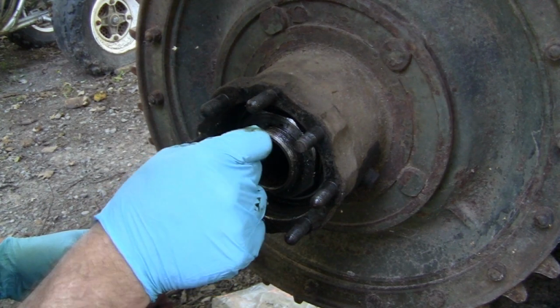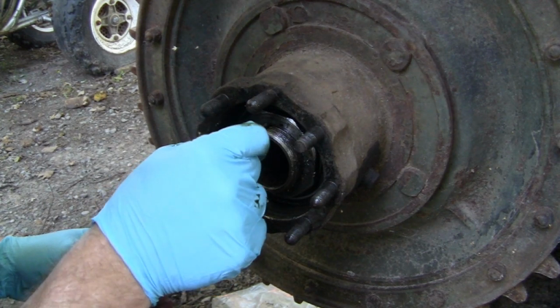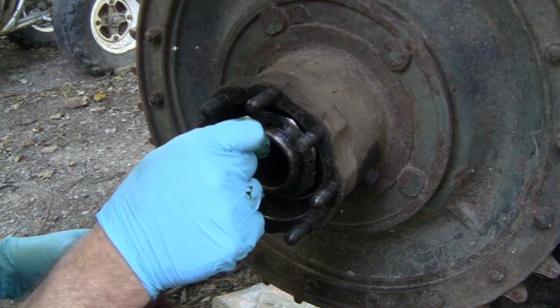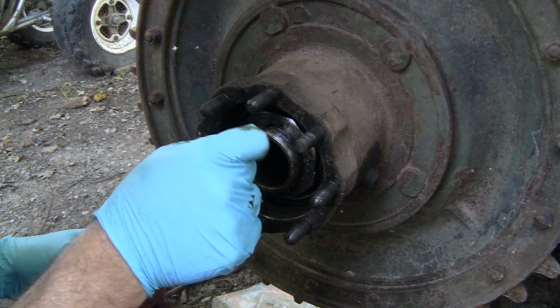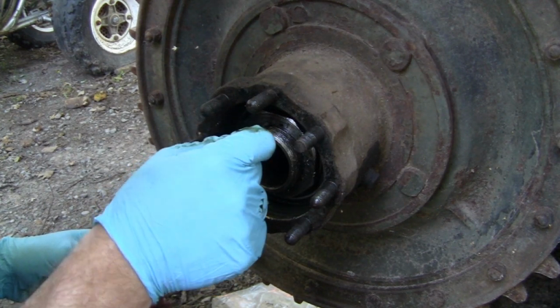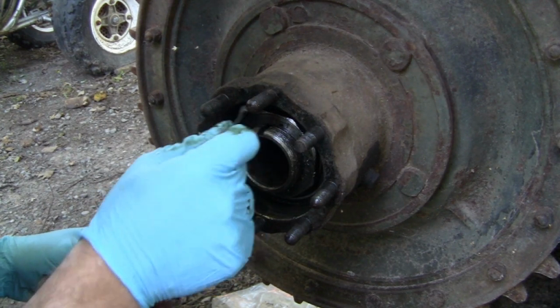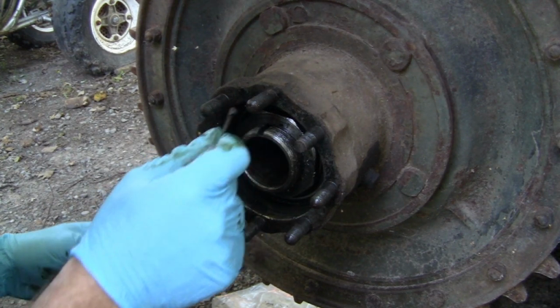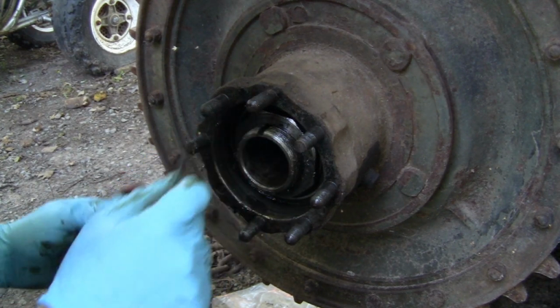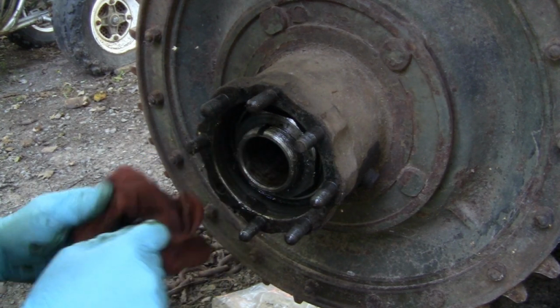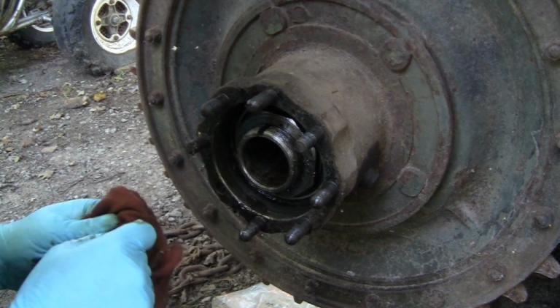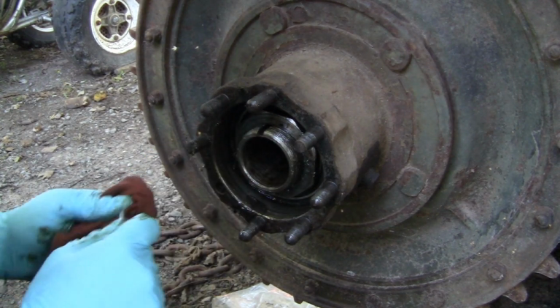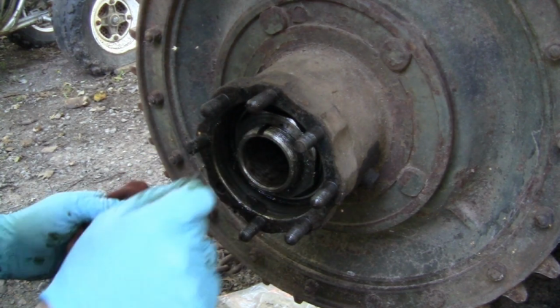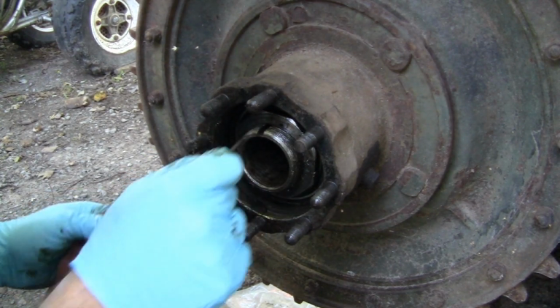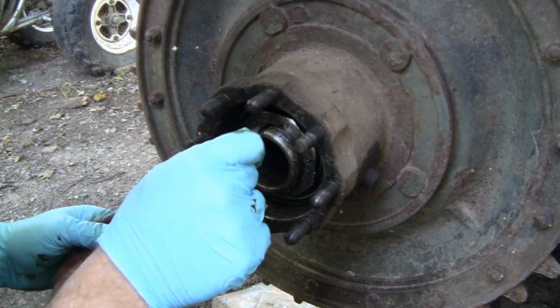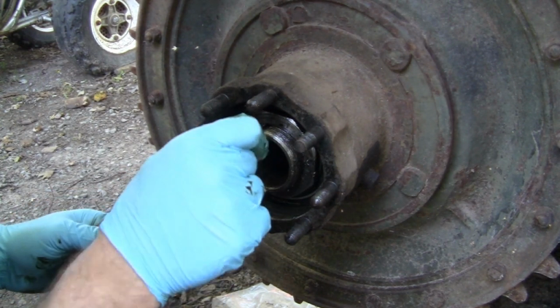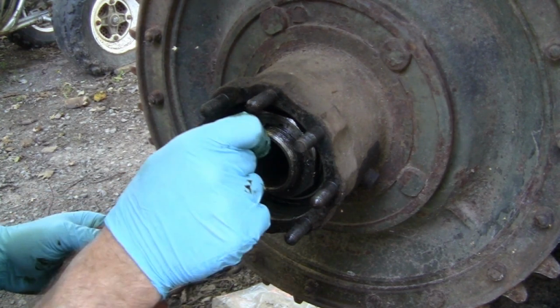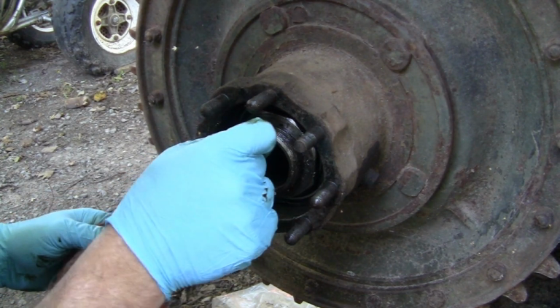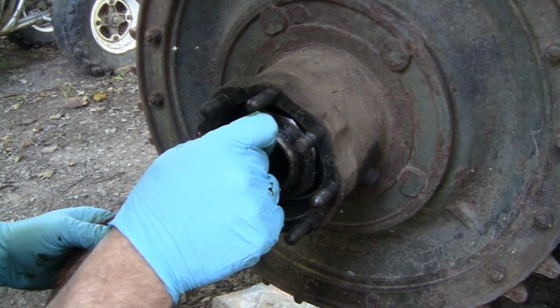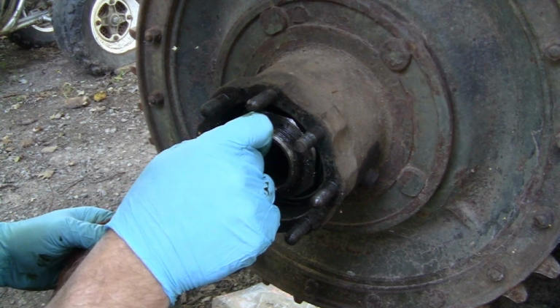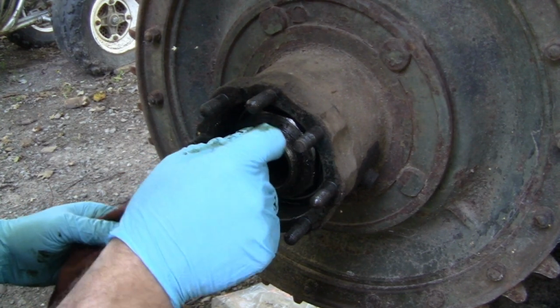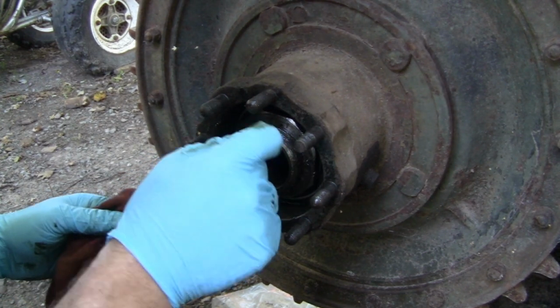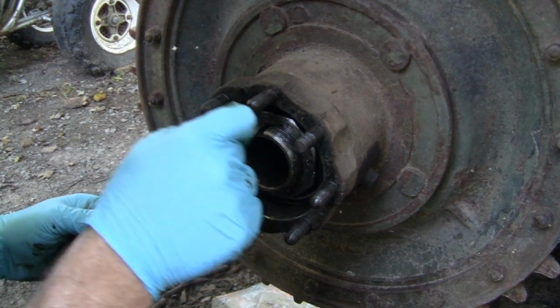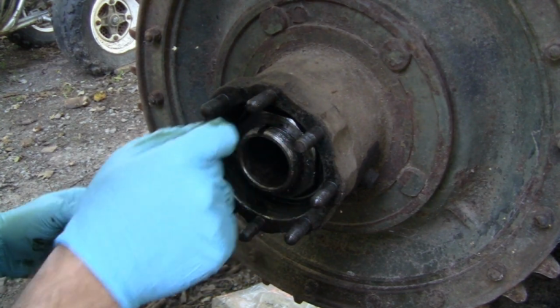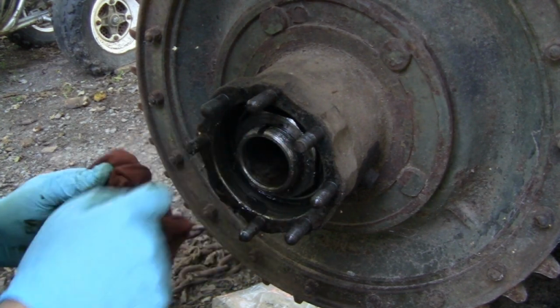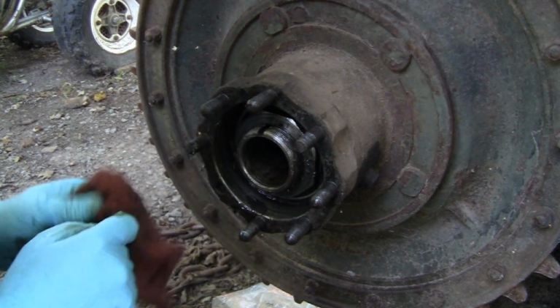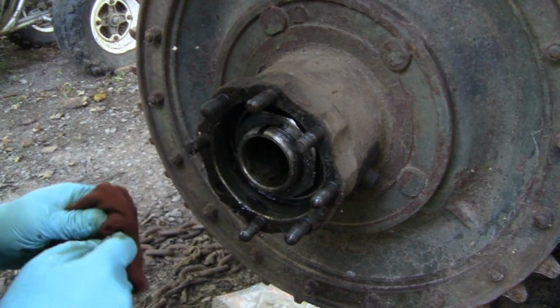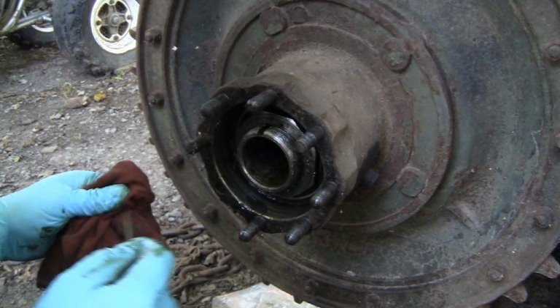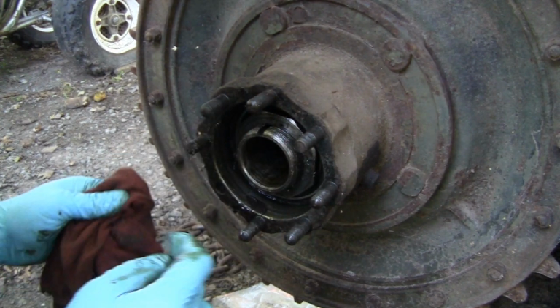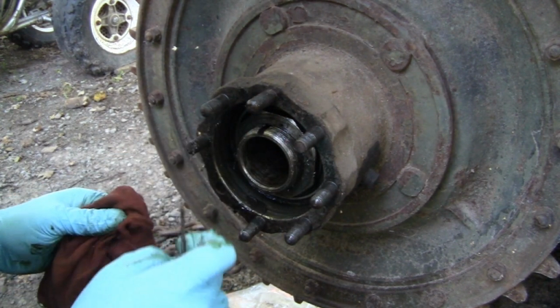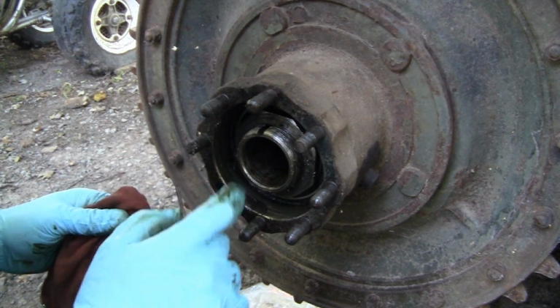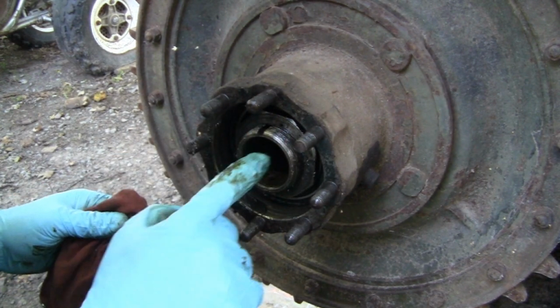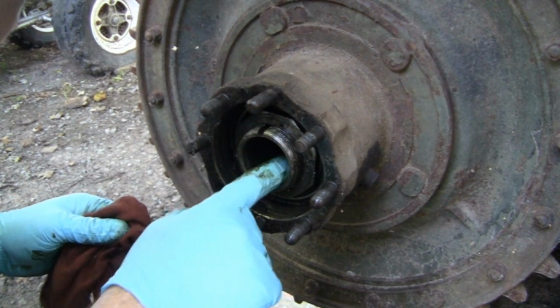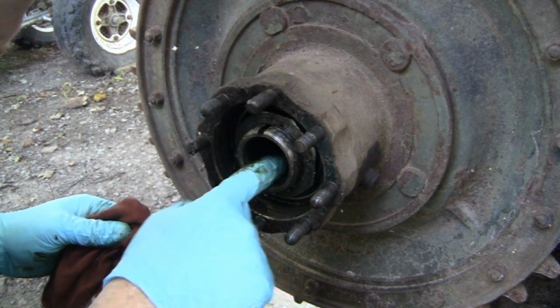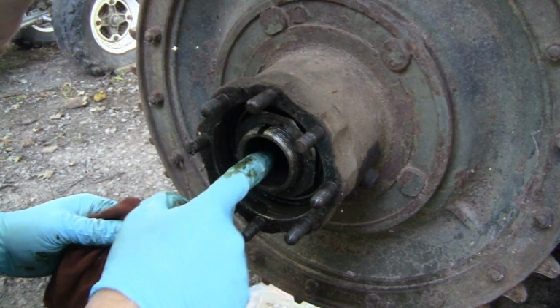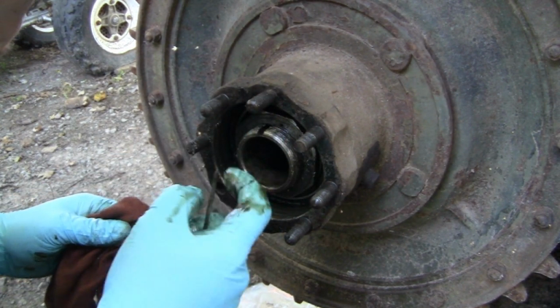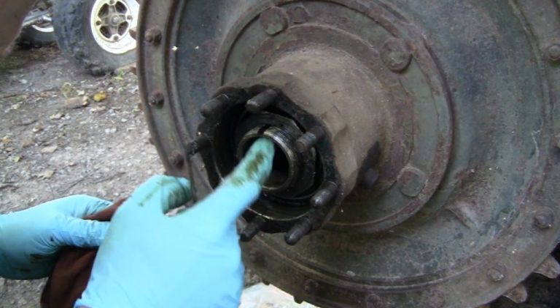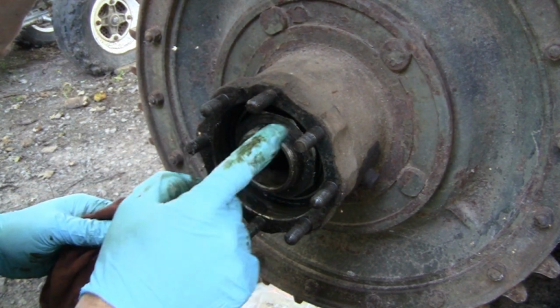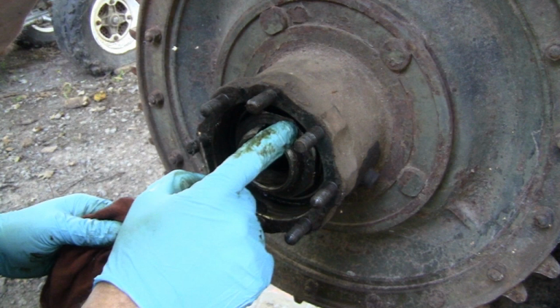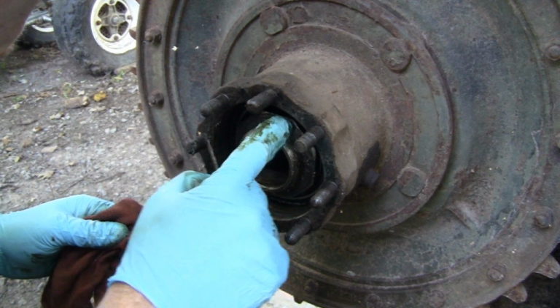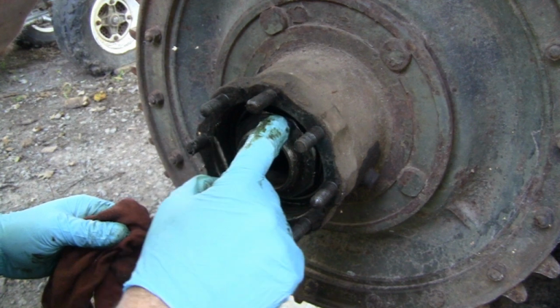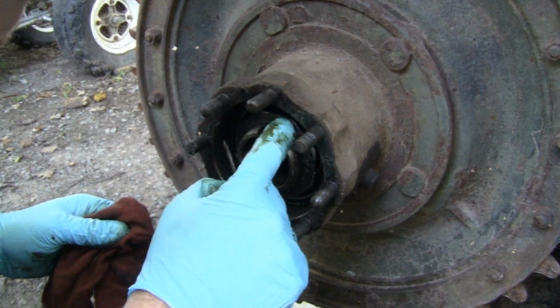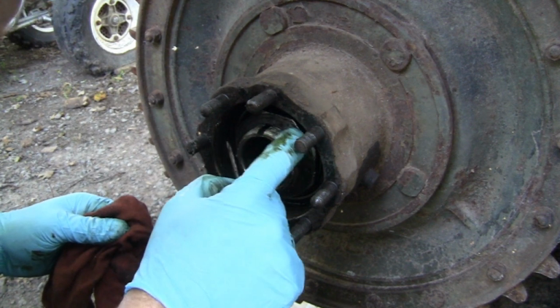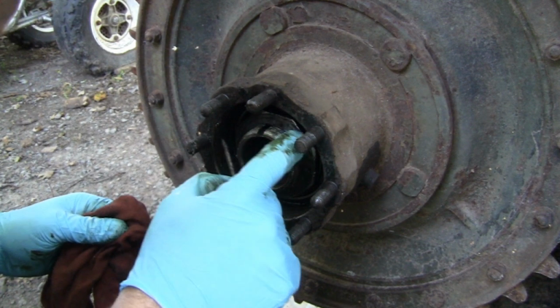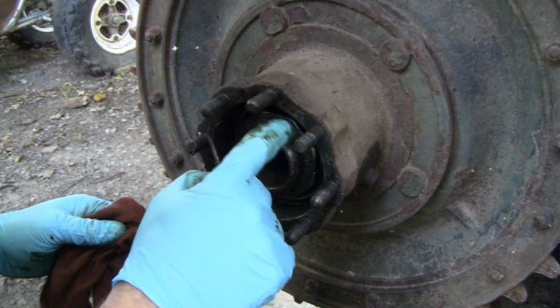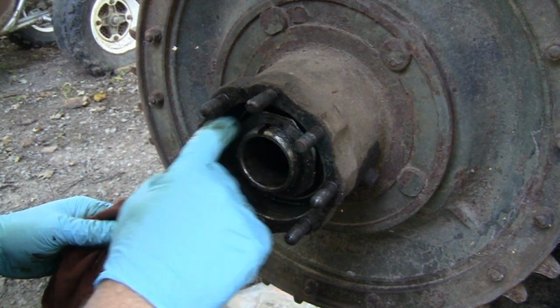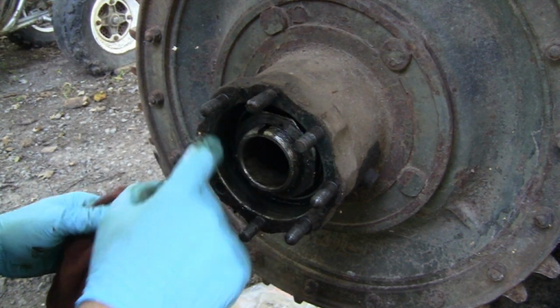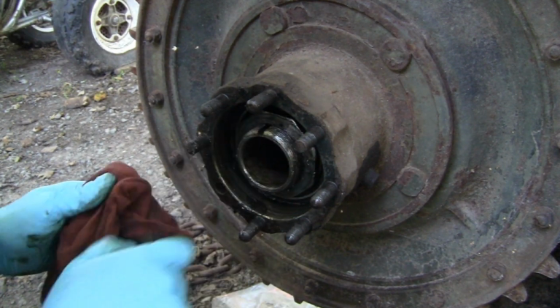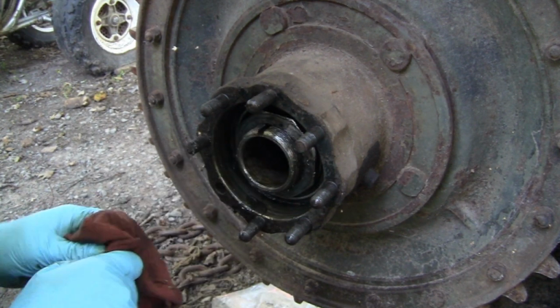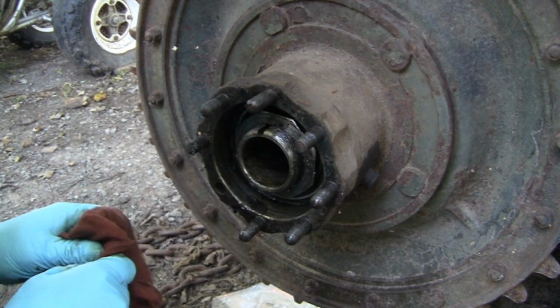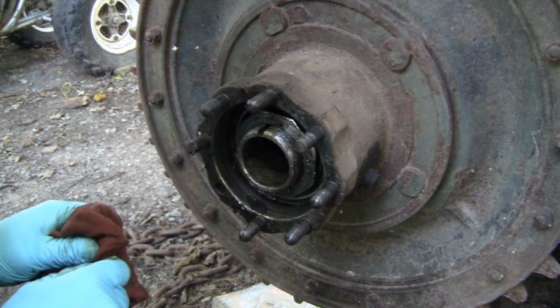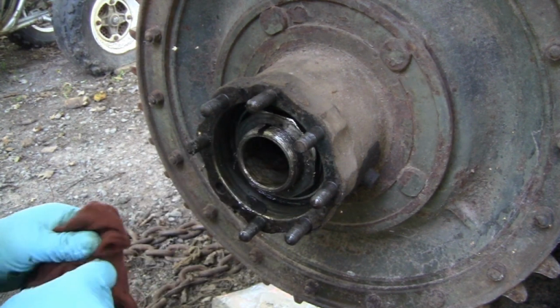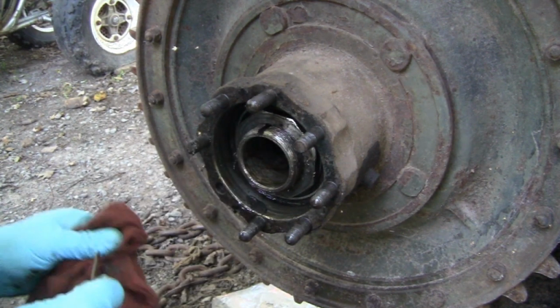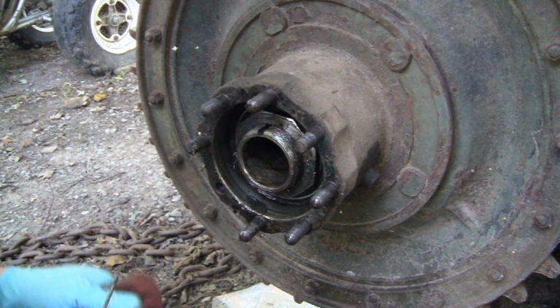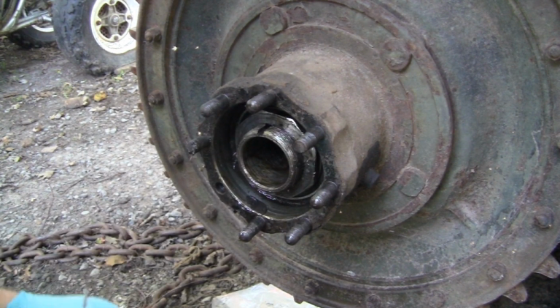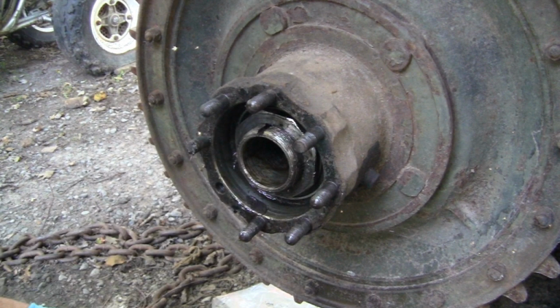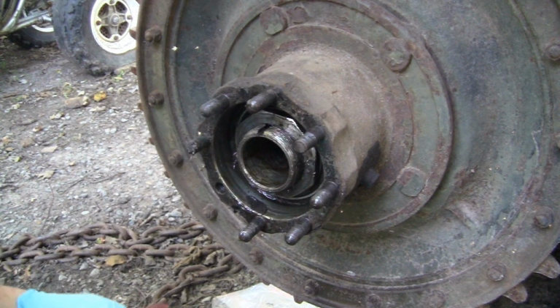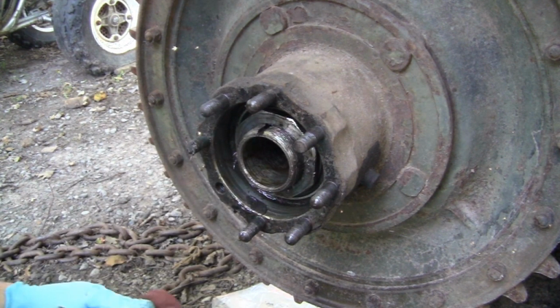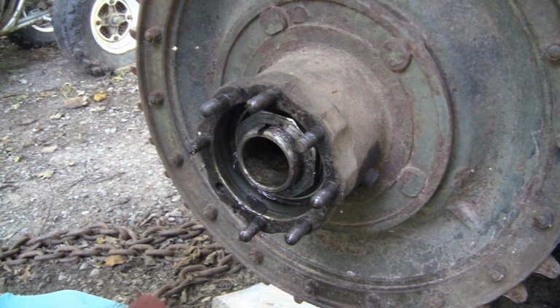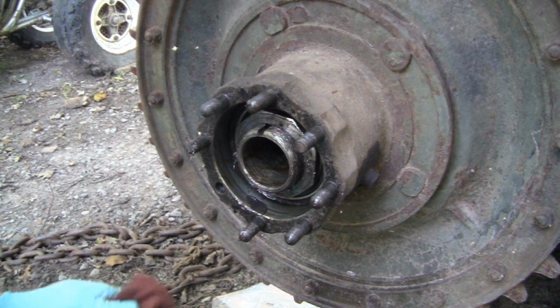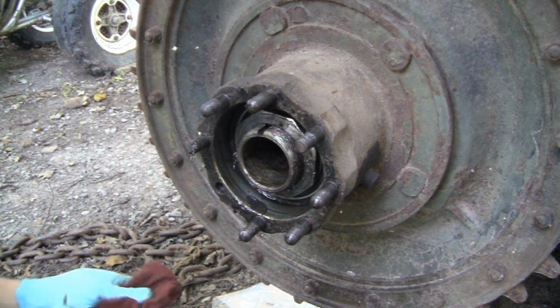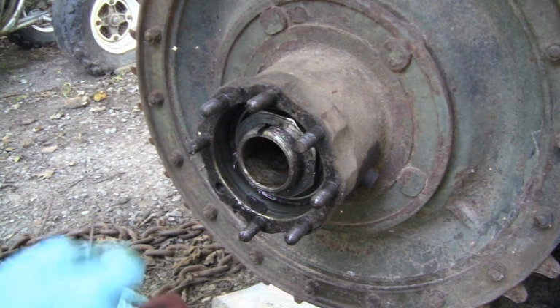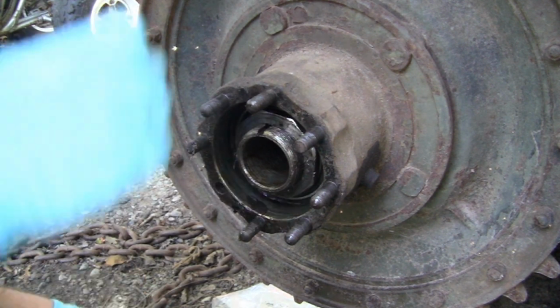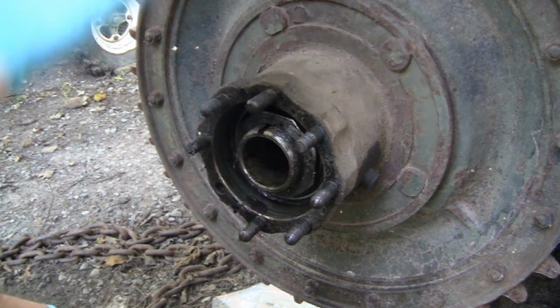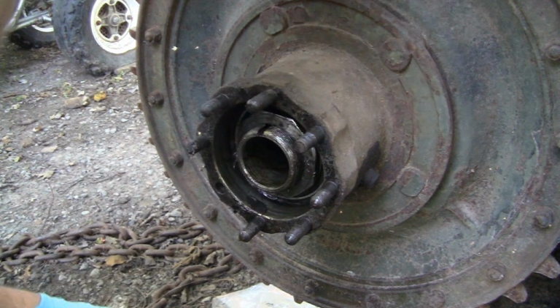That one doesn't have a lock in it either - must have been that washer. All right, so we need to knock that one out the same way. We'll have to get a different punch.